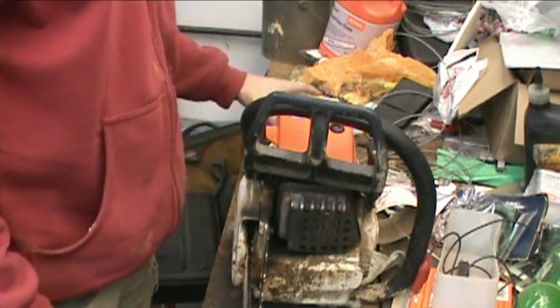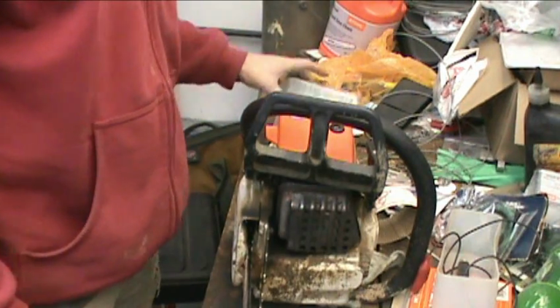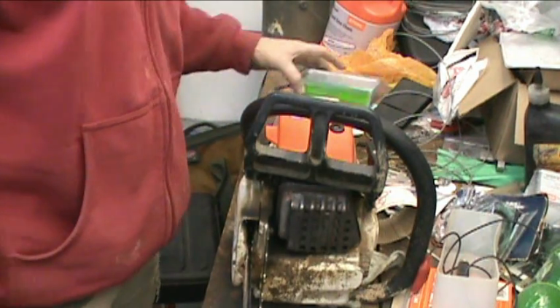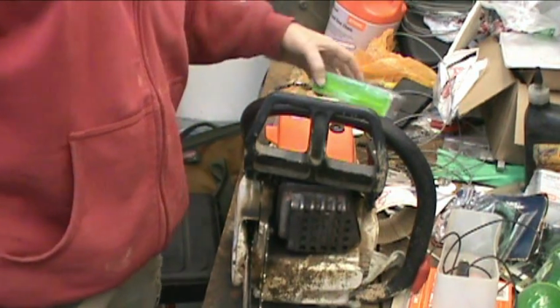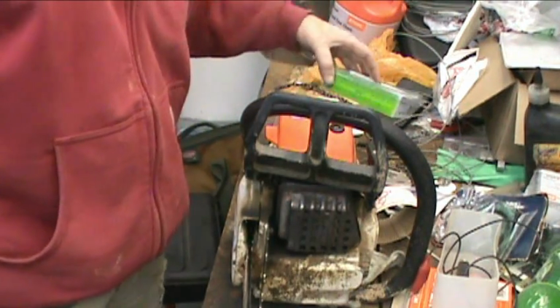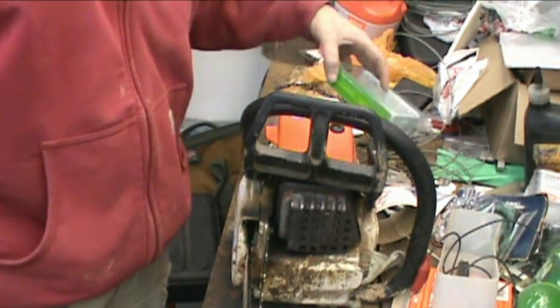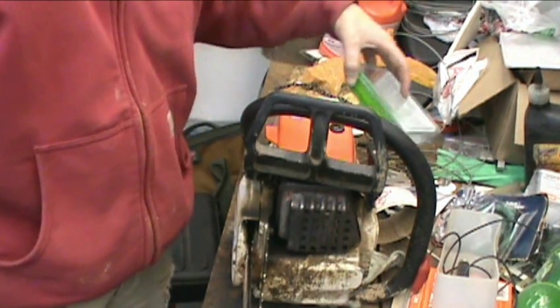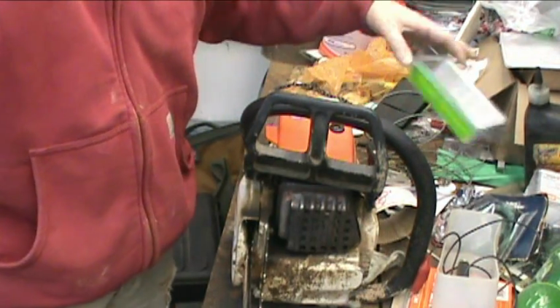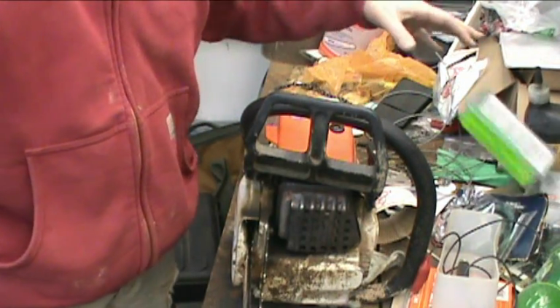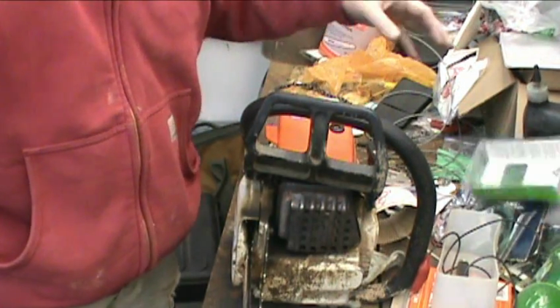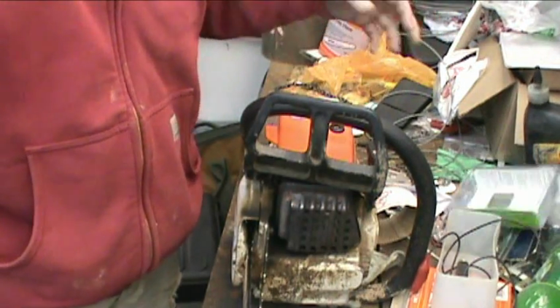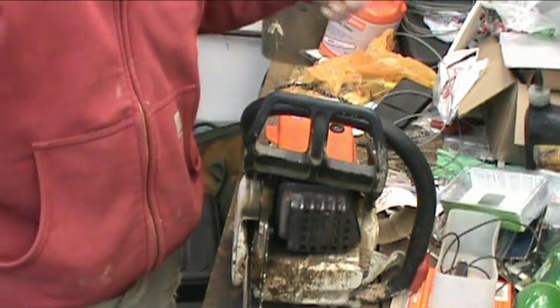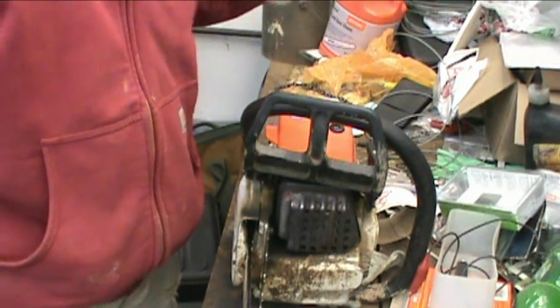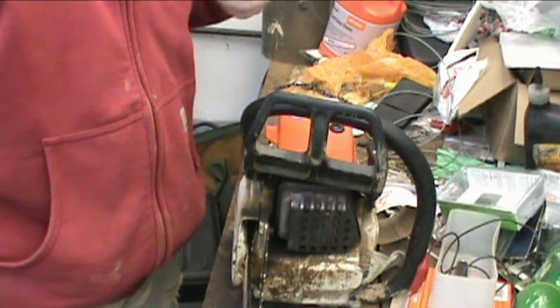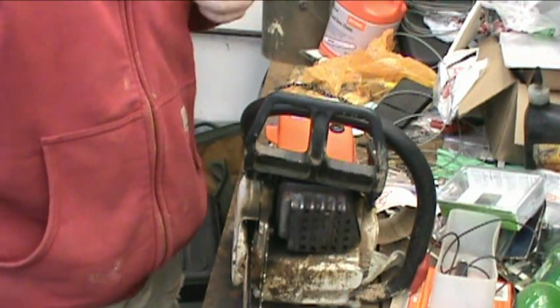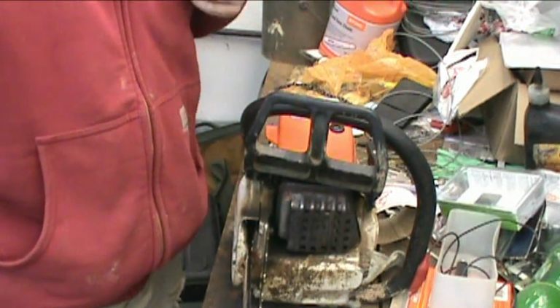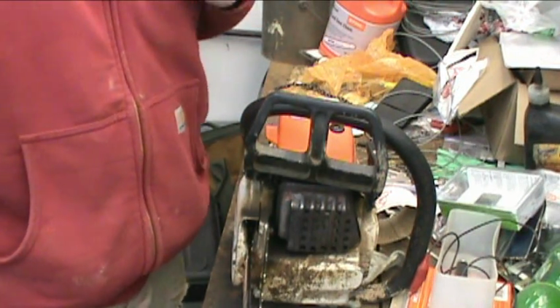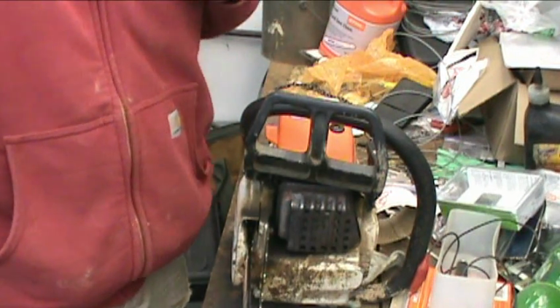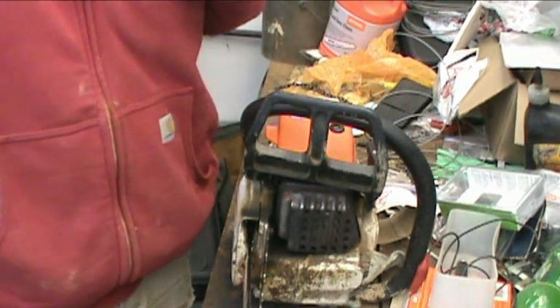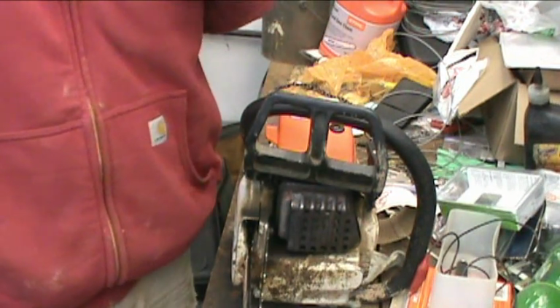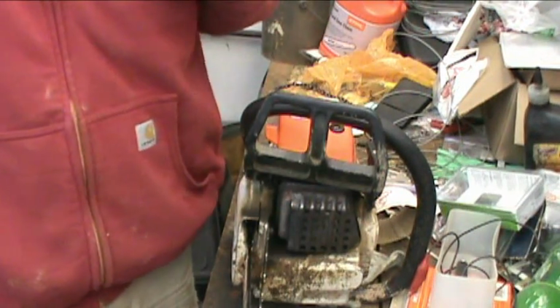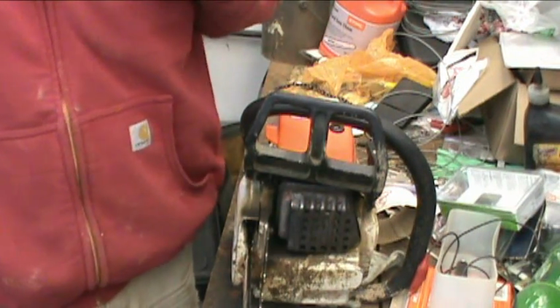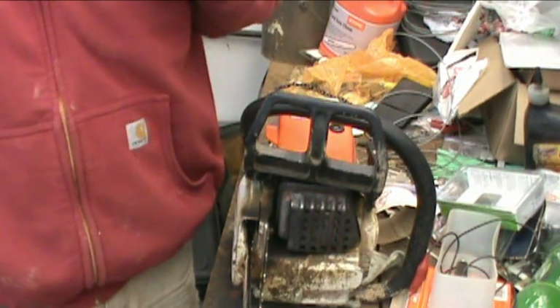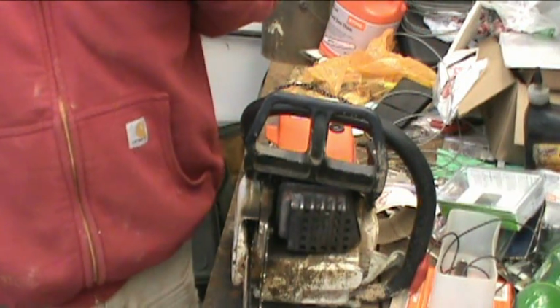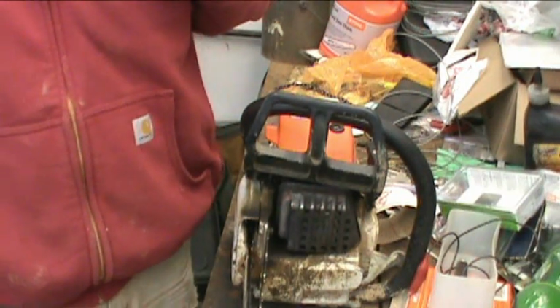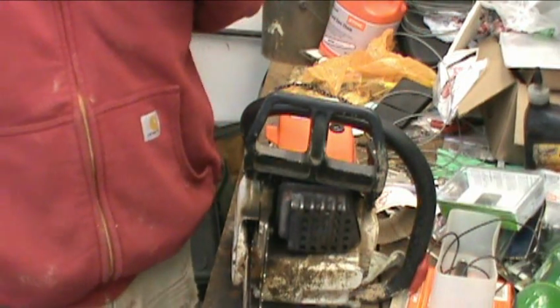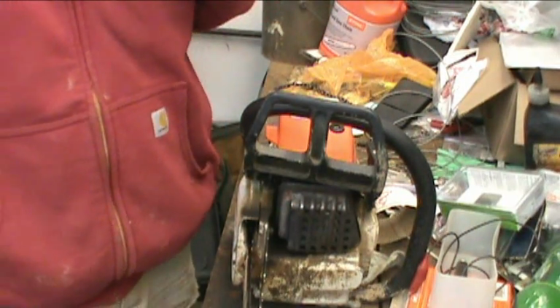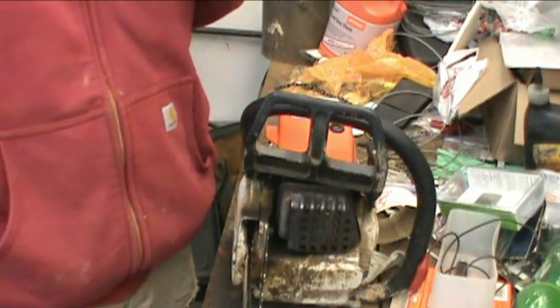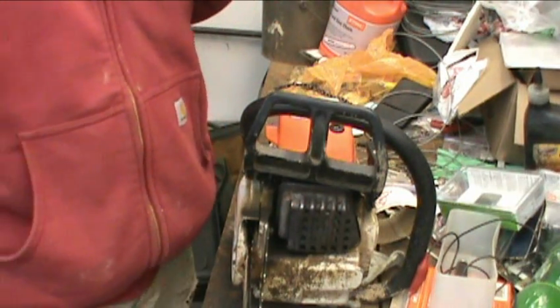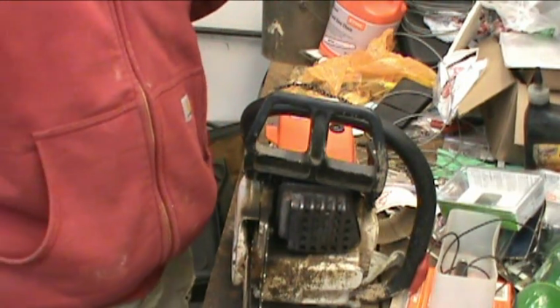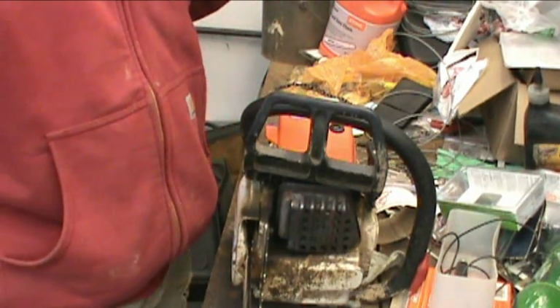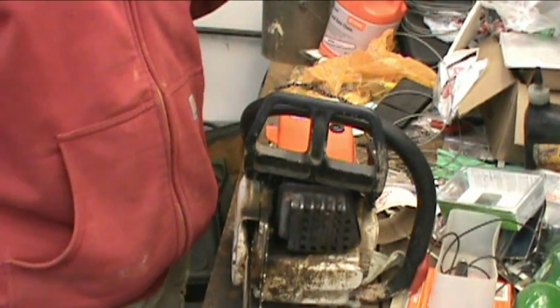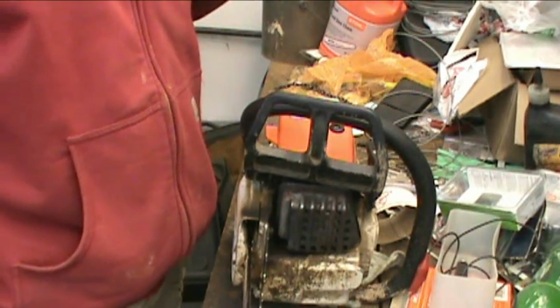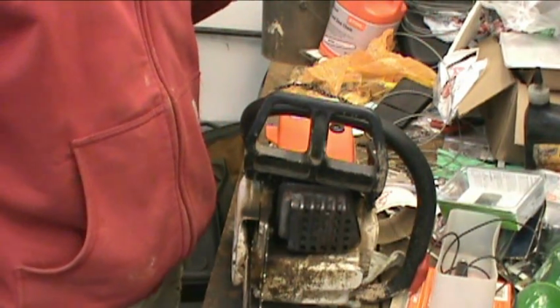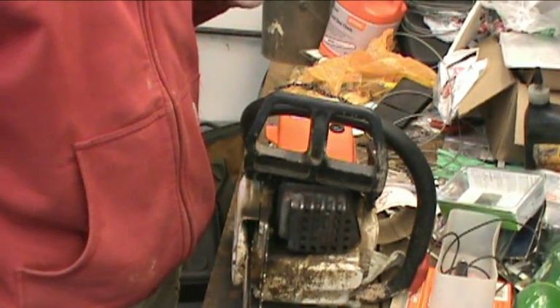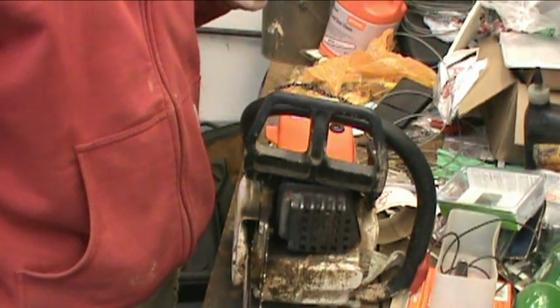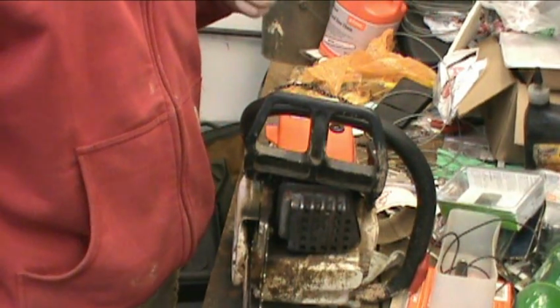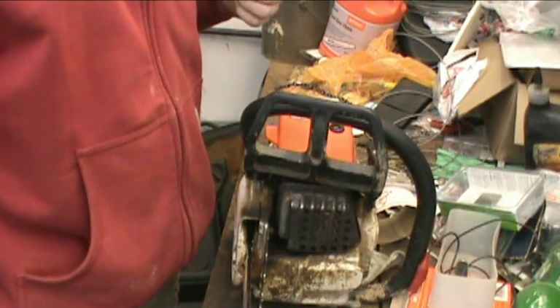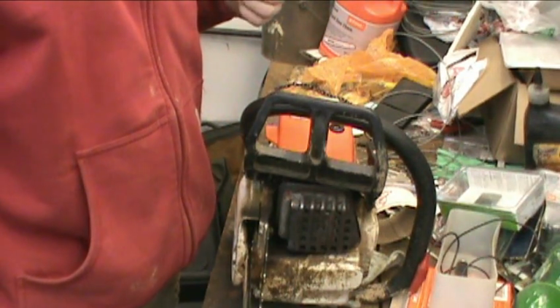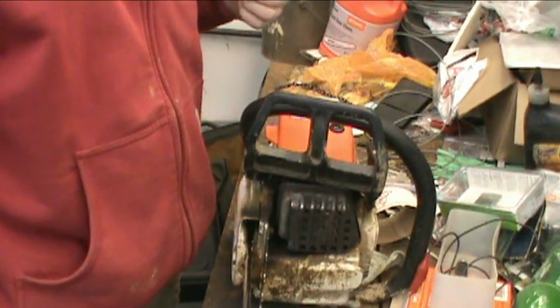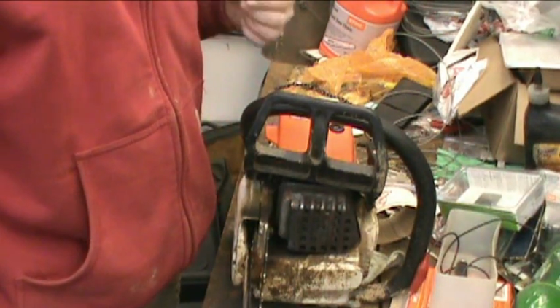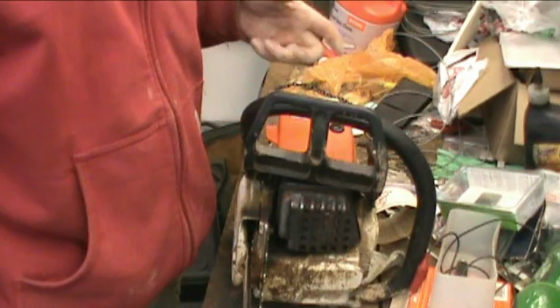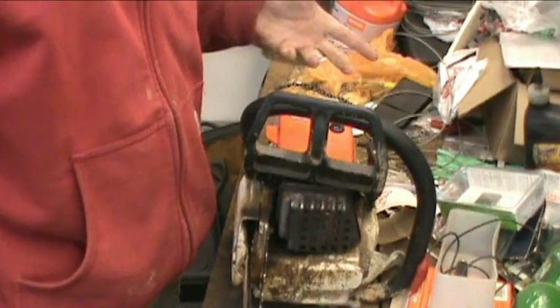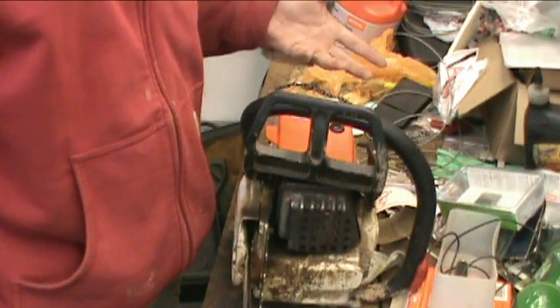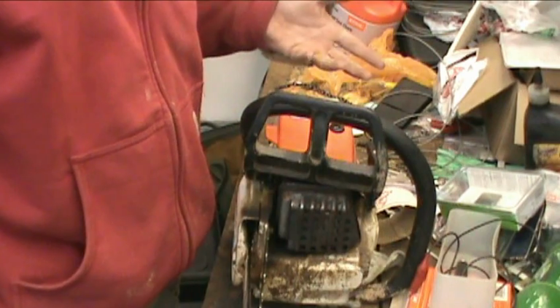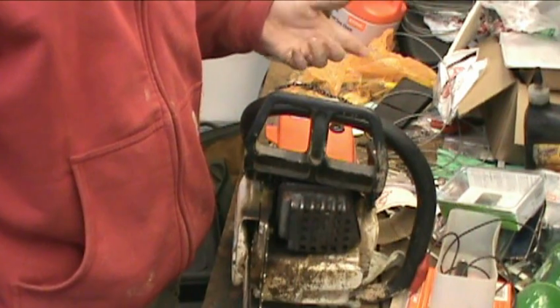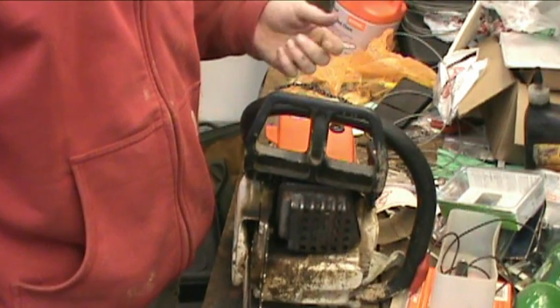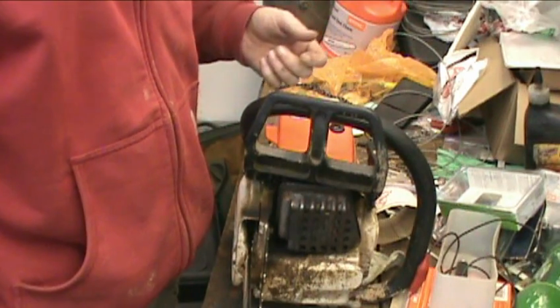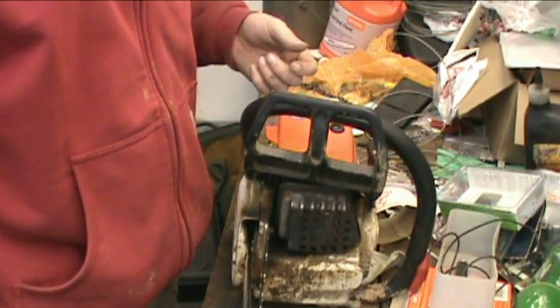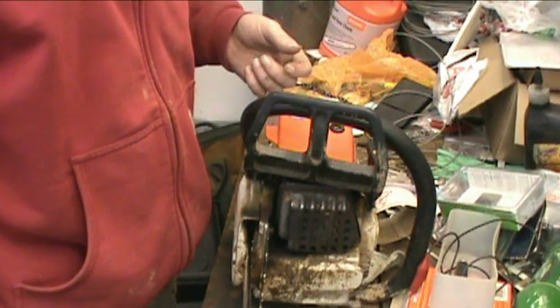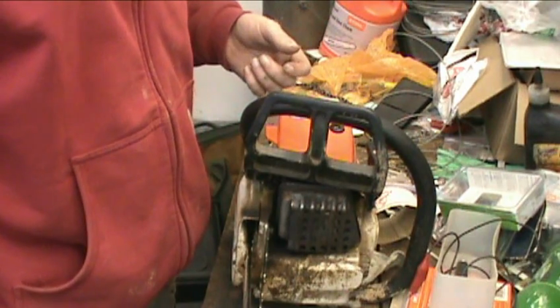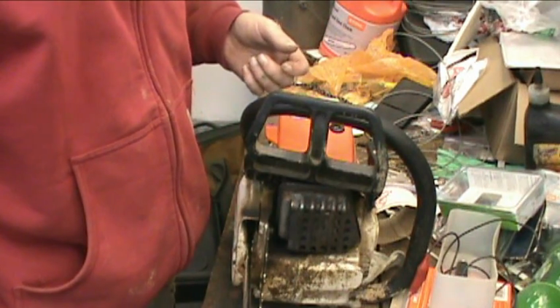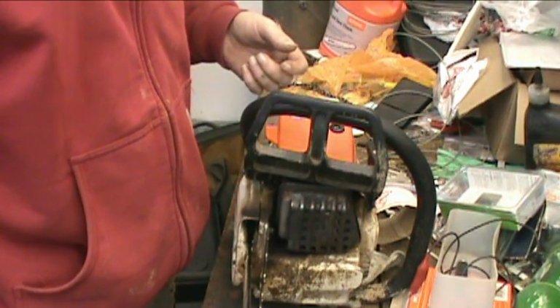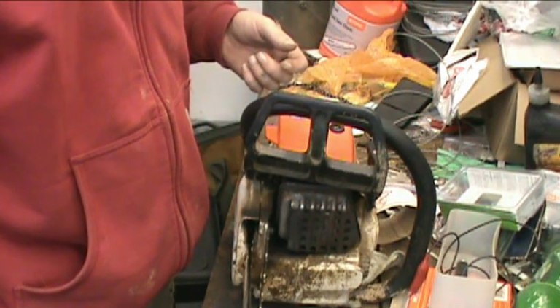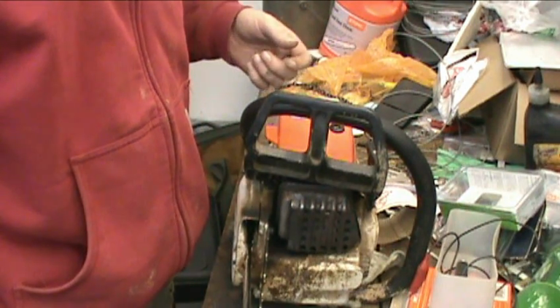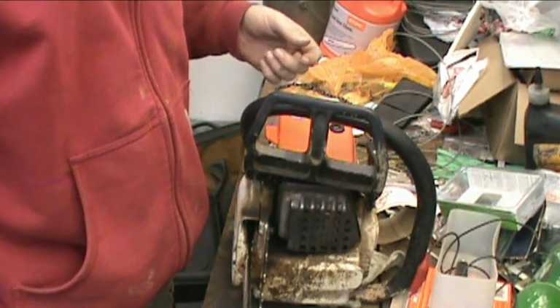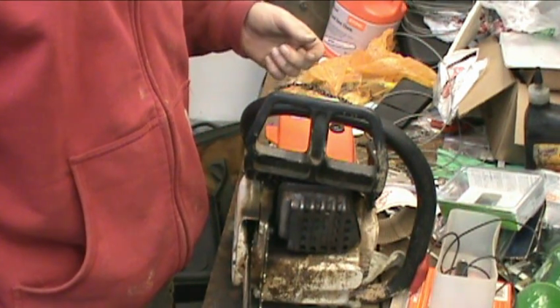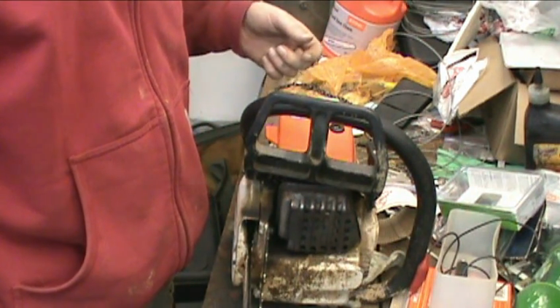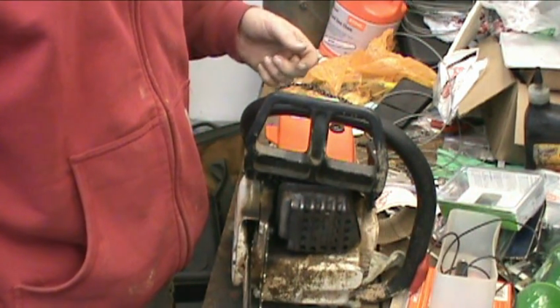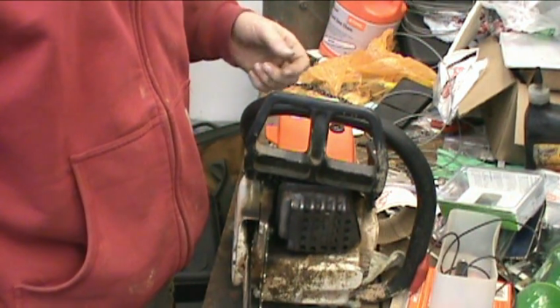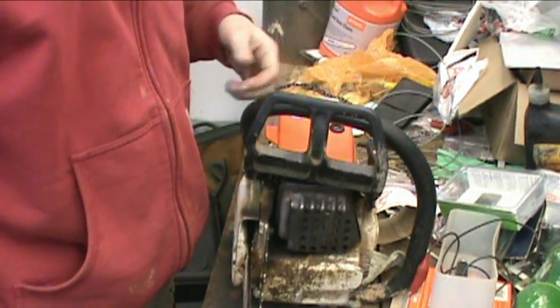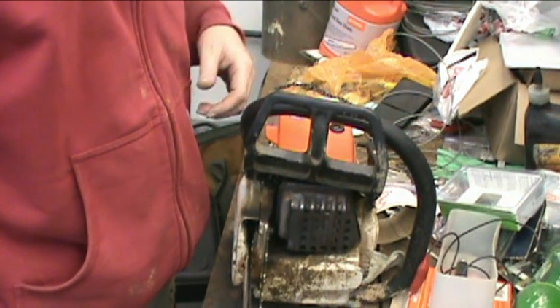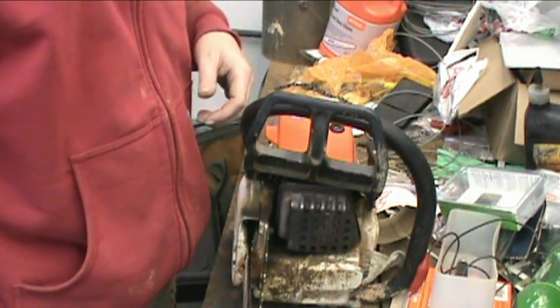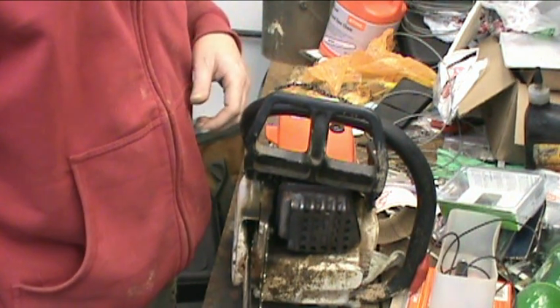Alright guys, being on board on my frickin' mind, I'm doing something I absolutely hate, and that is cutting up wood and splitting it.